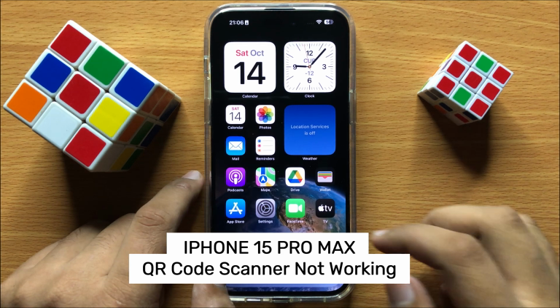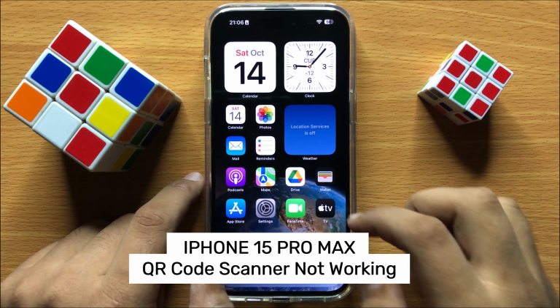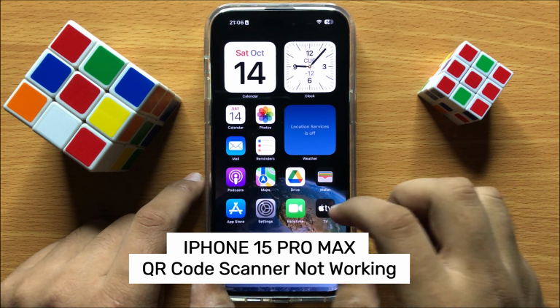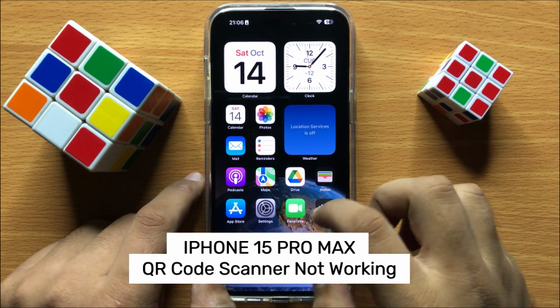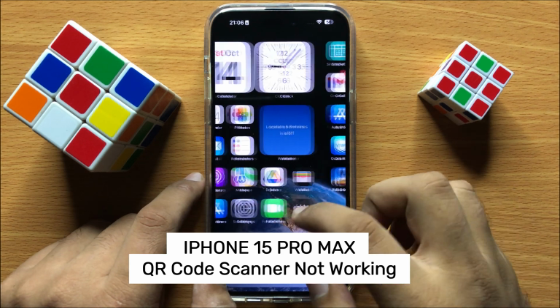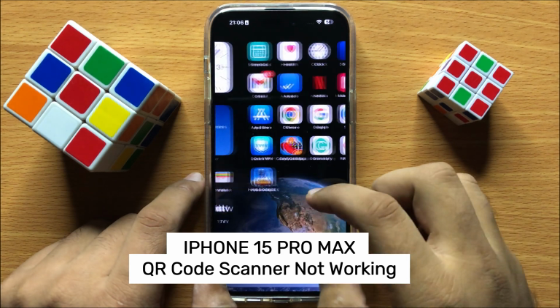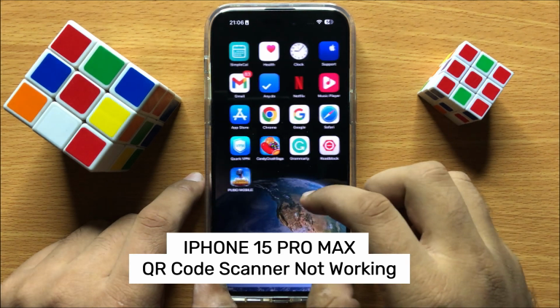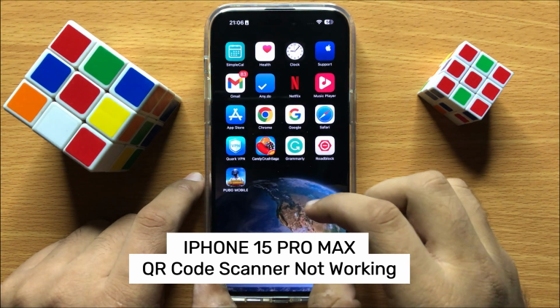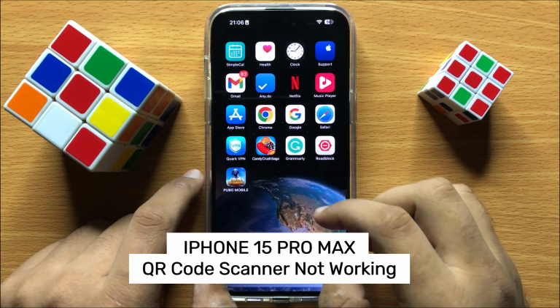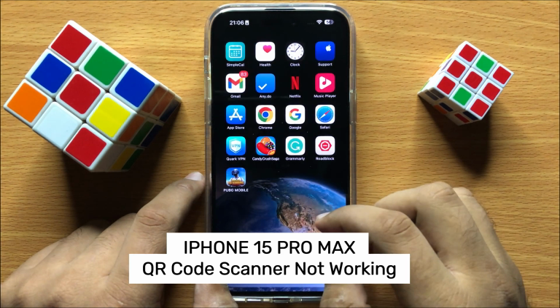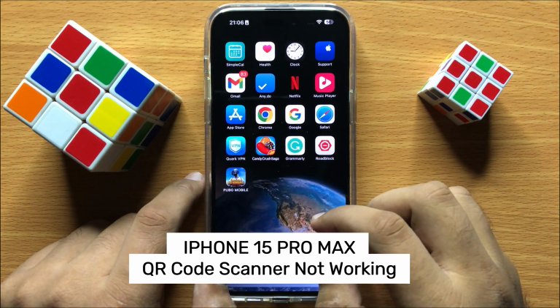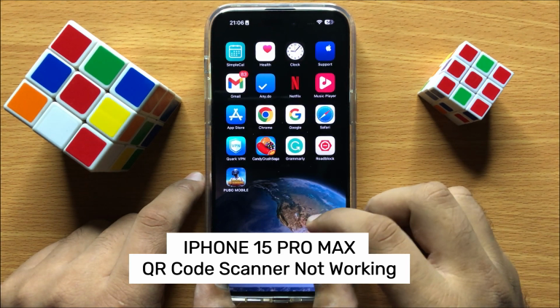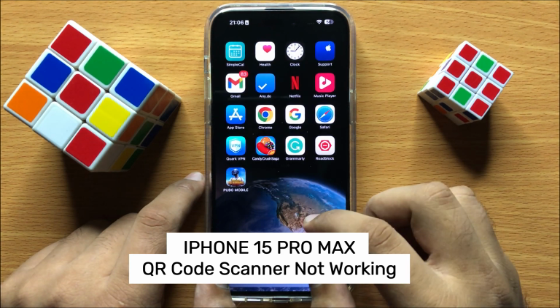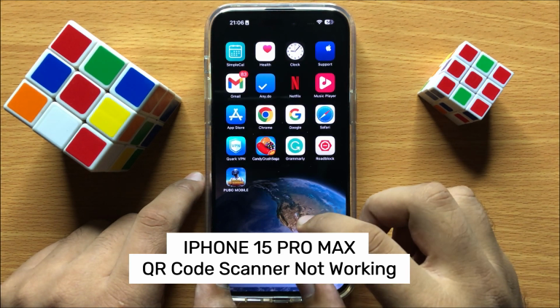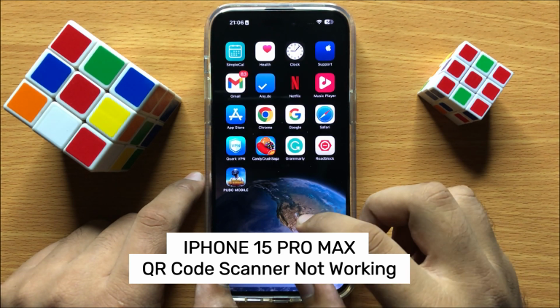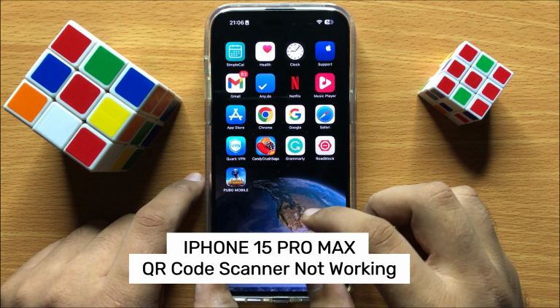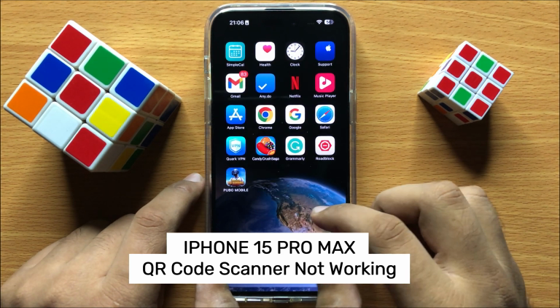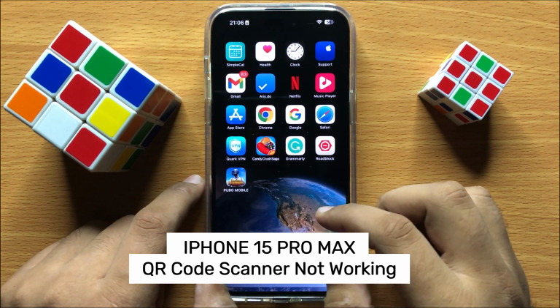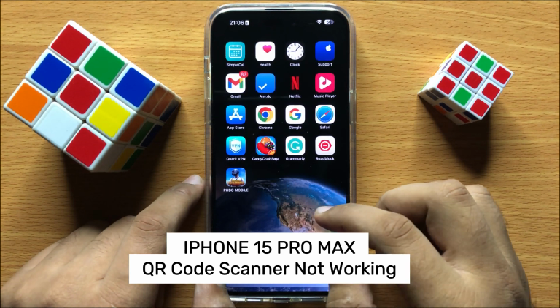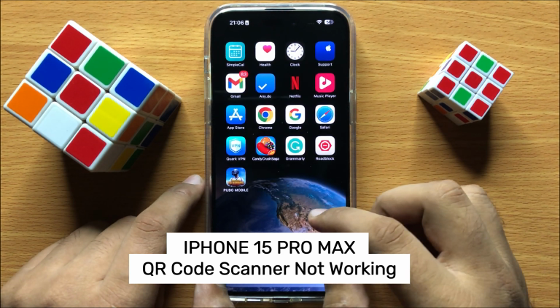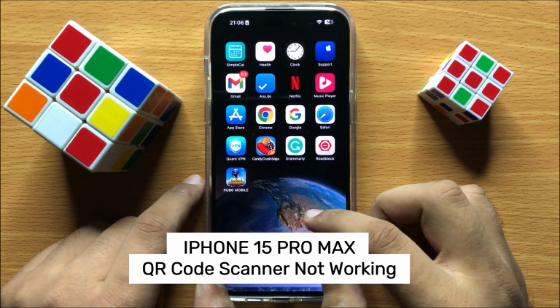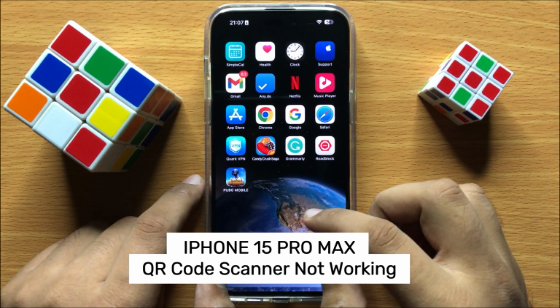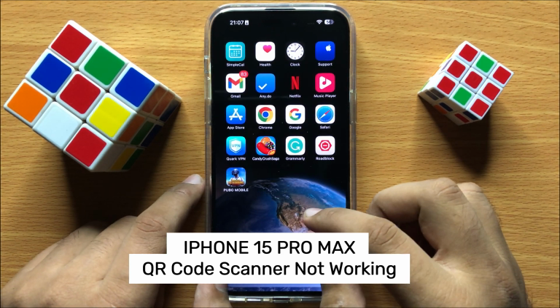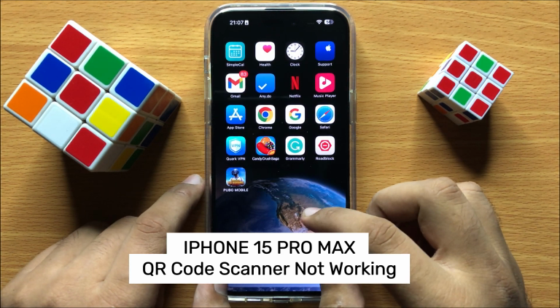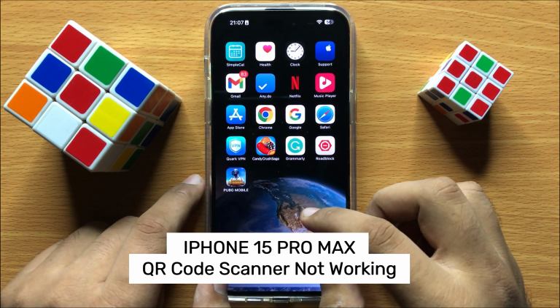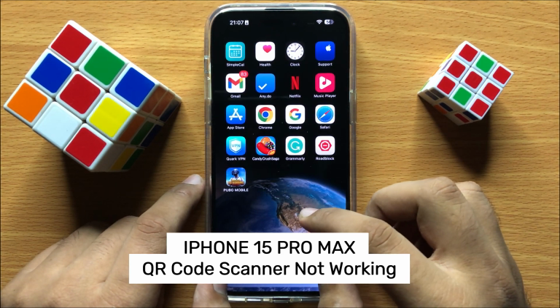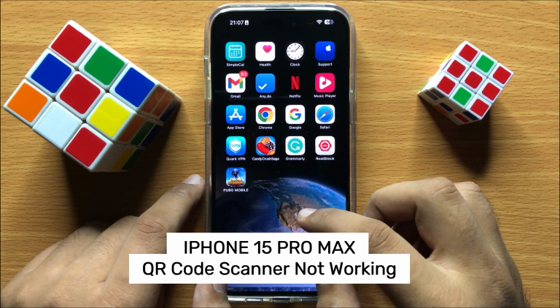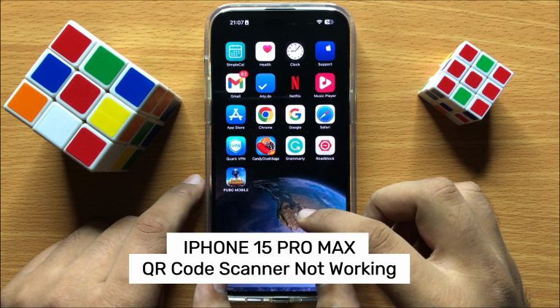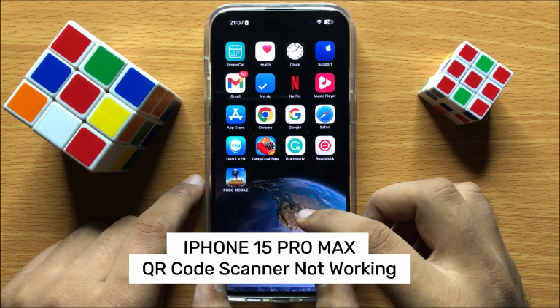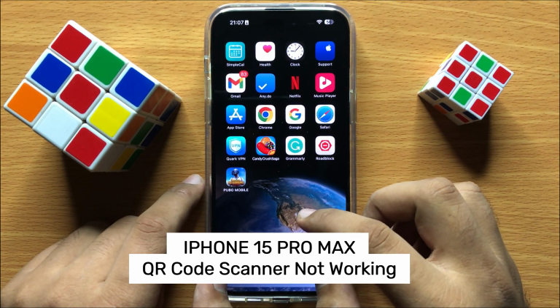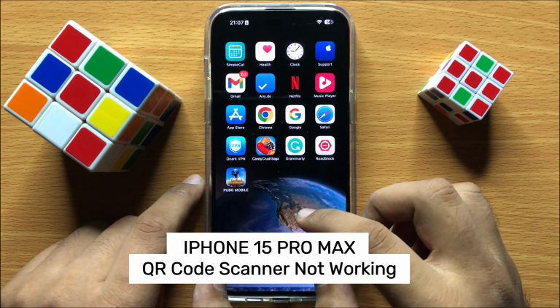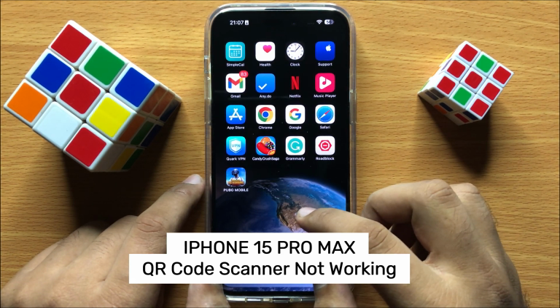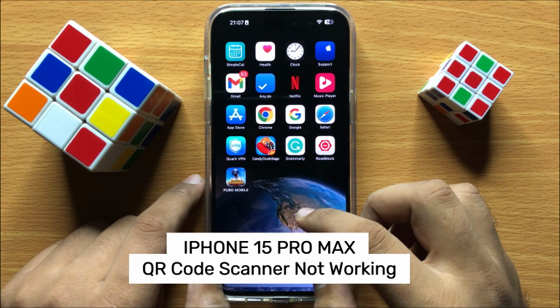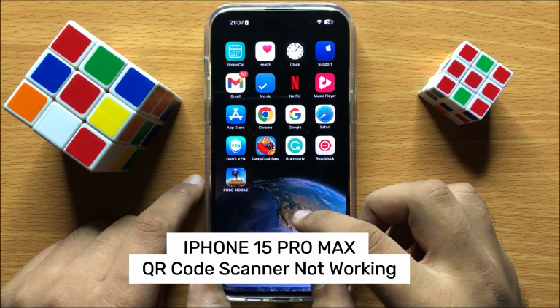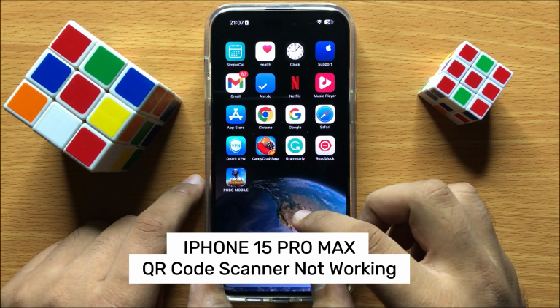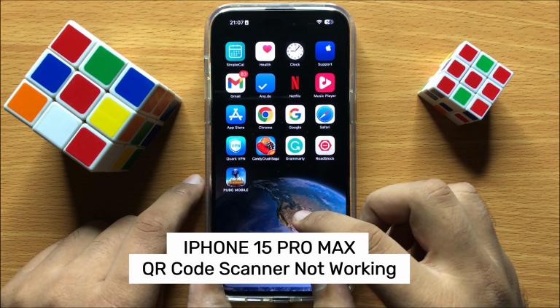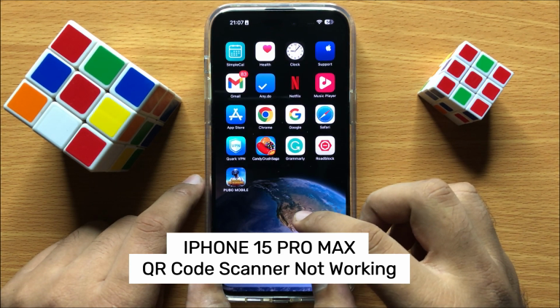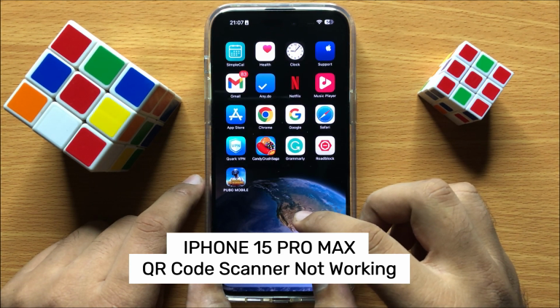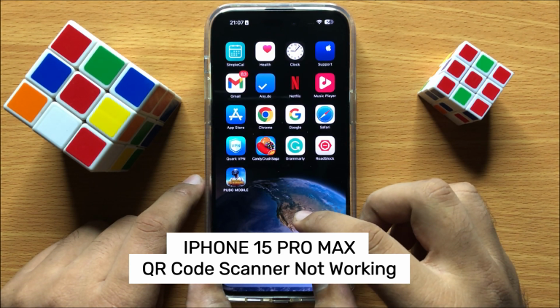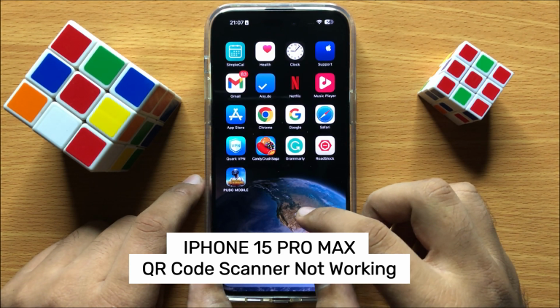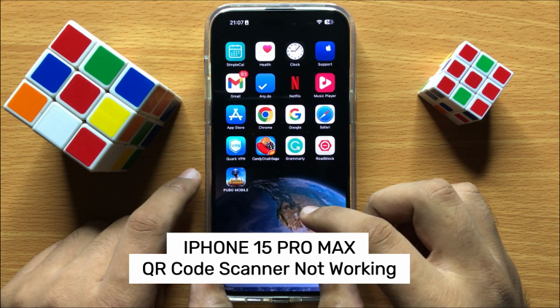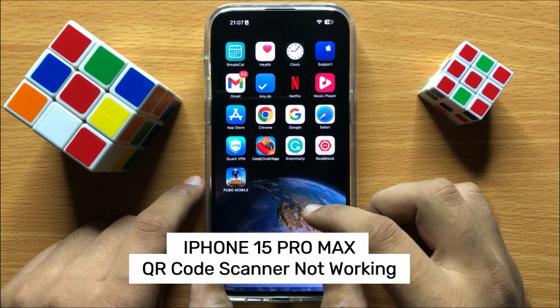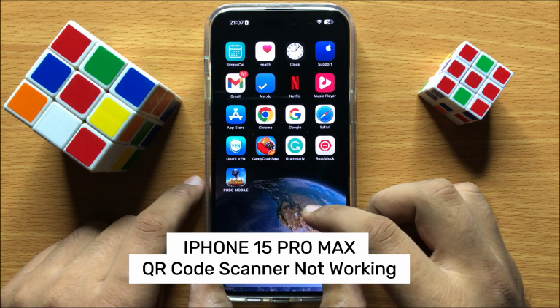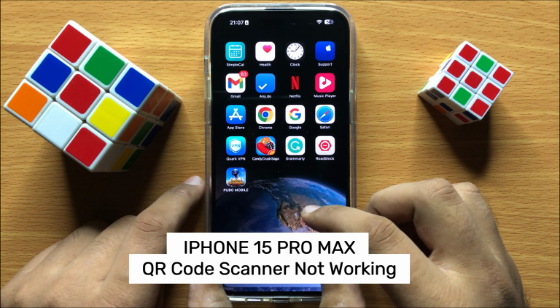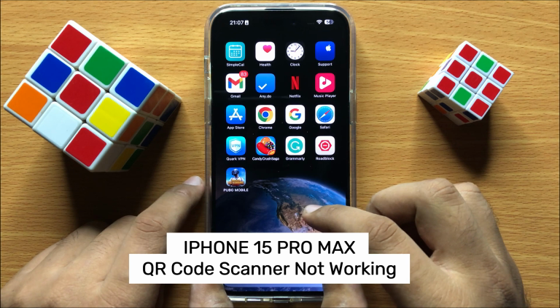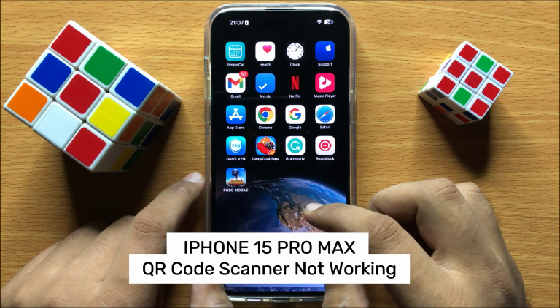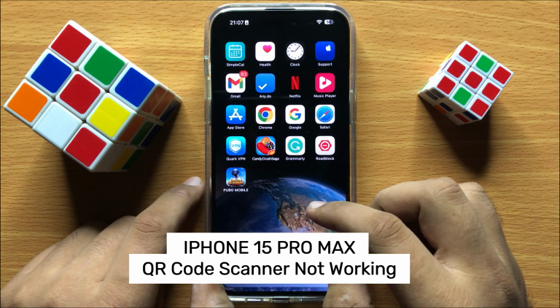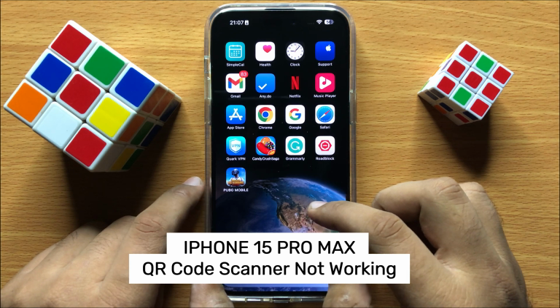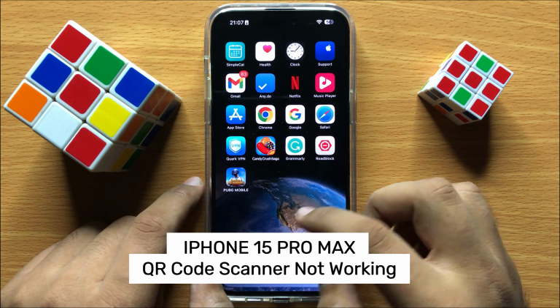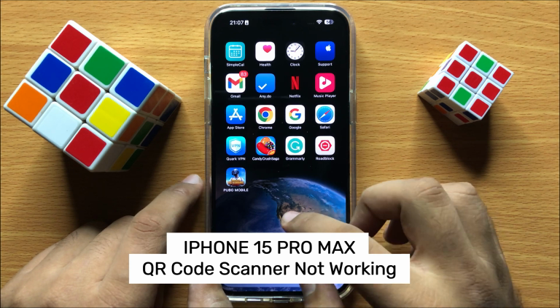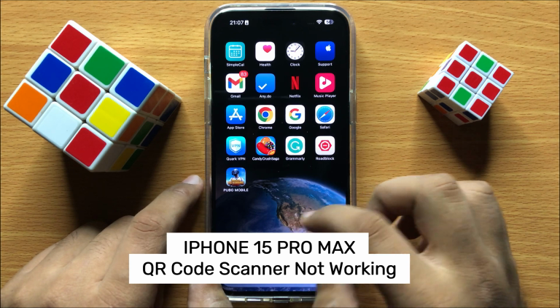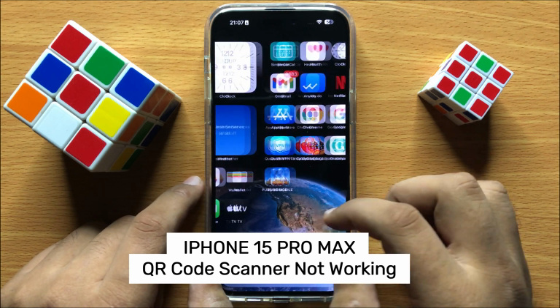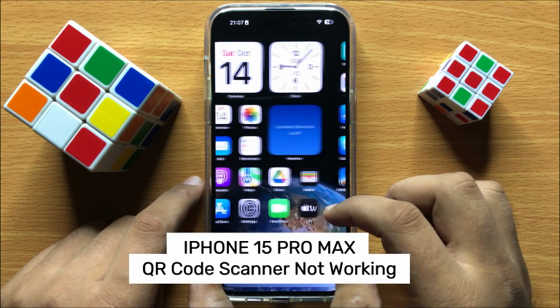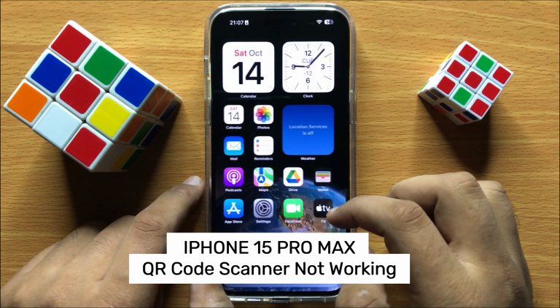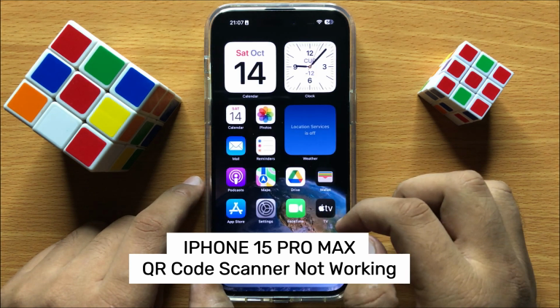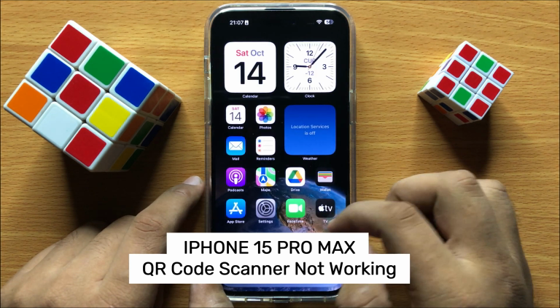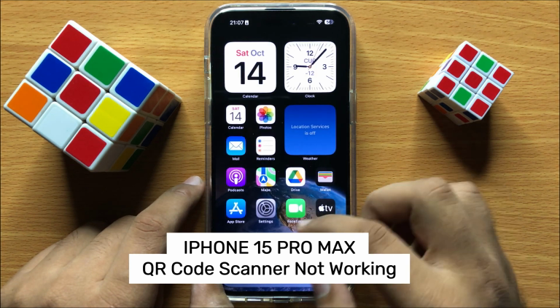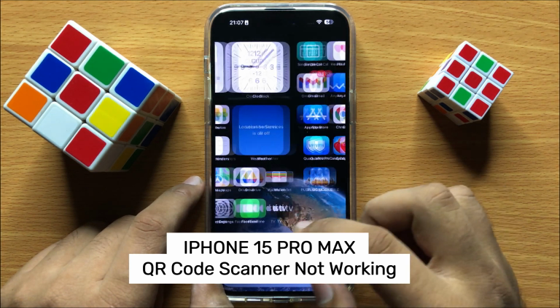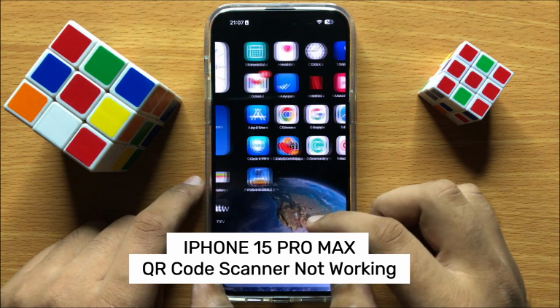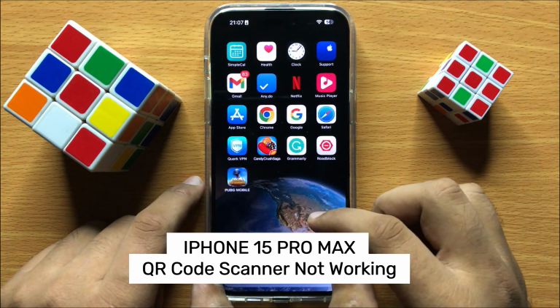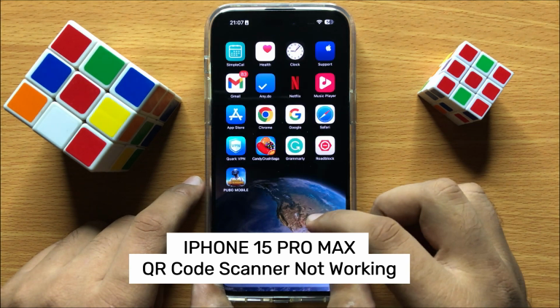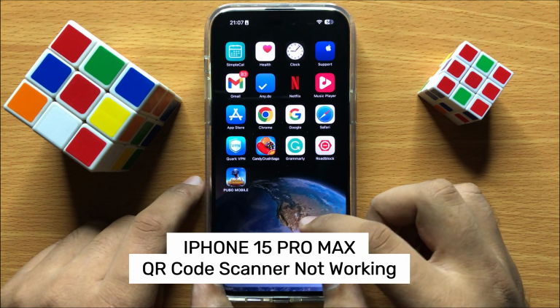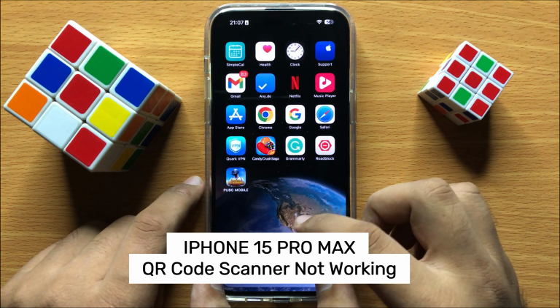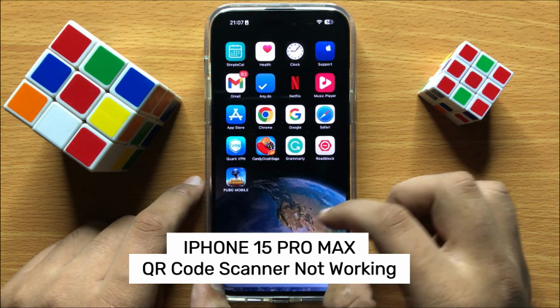Hello everyone, in this video I will show you how to fix QR code scanner not working in iPhone 15 Pro Max.